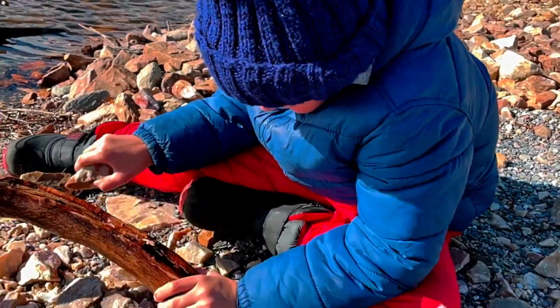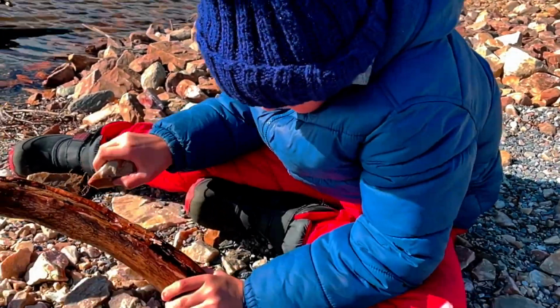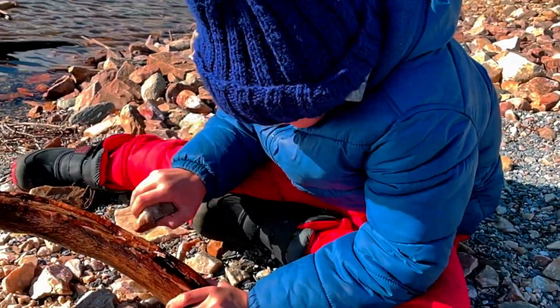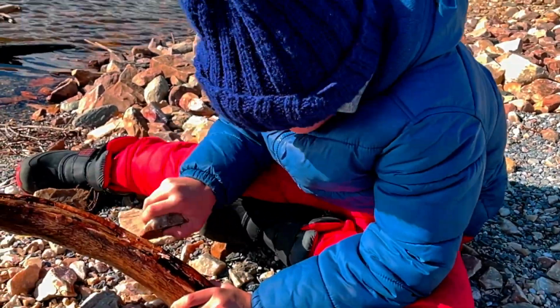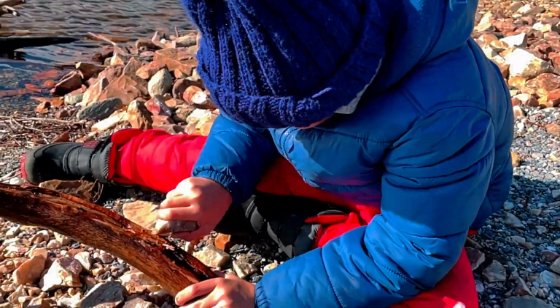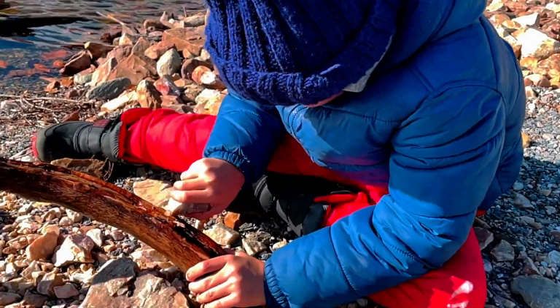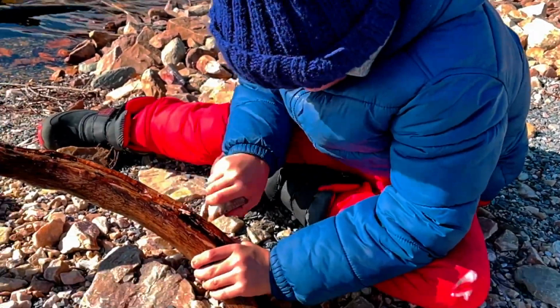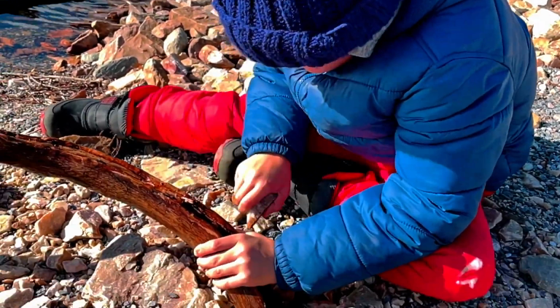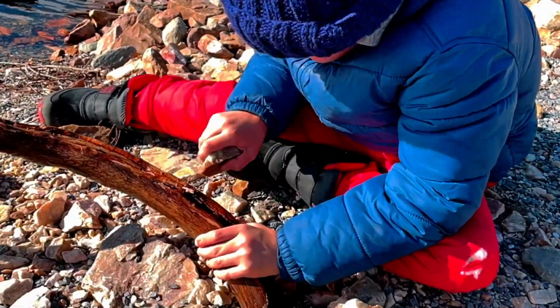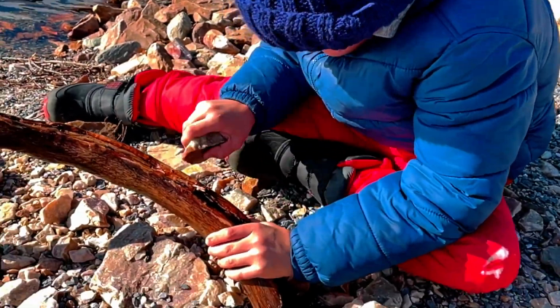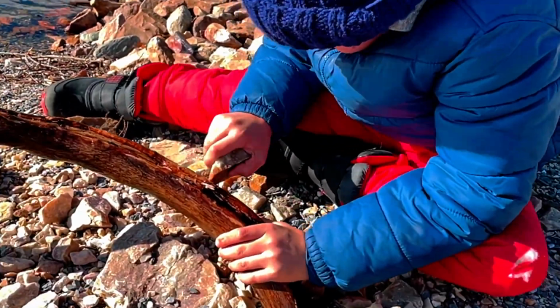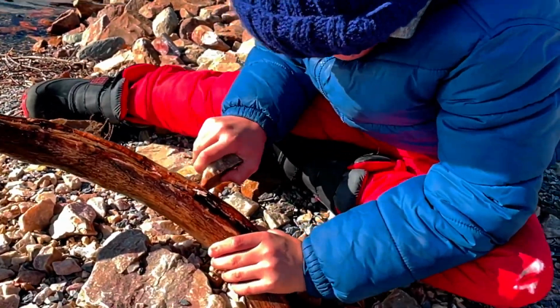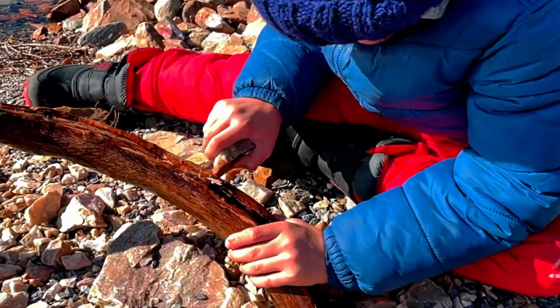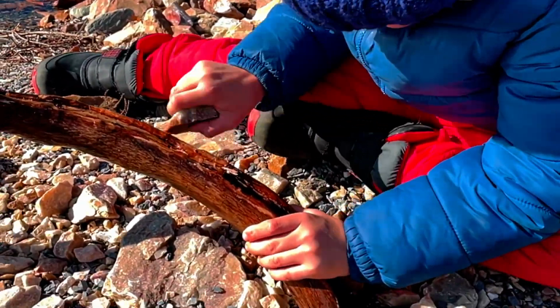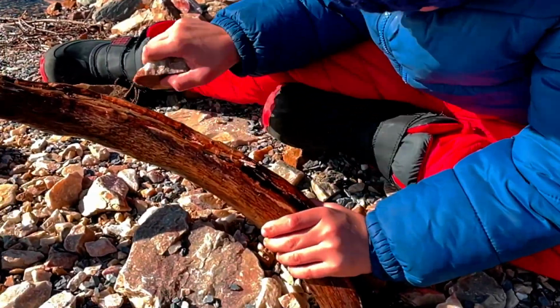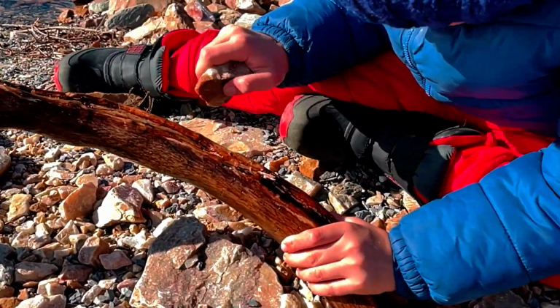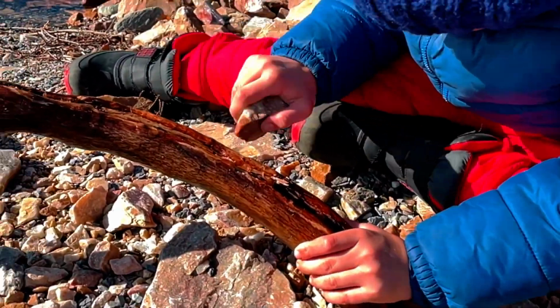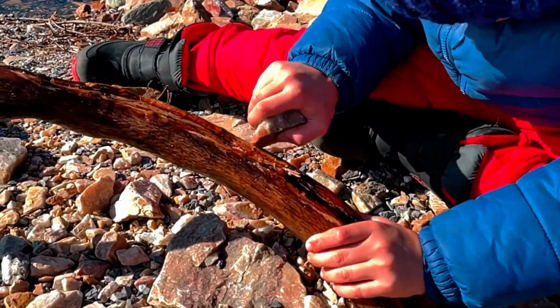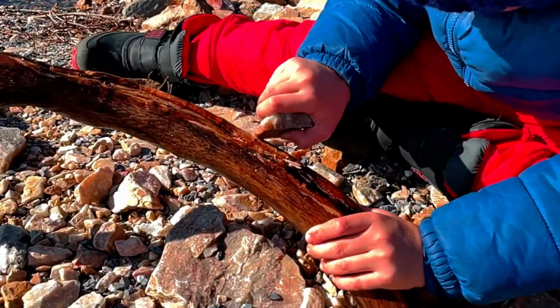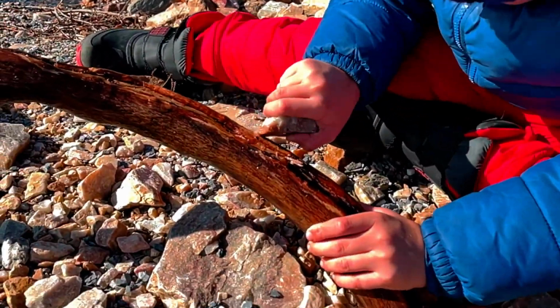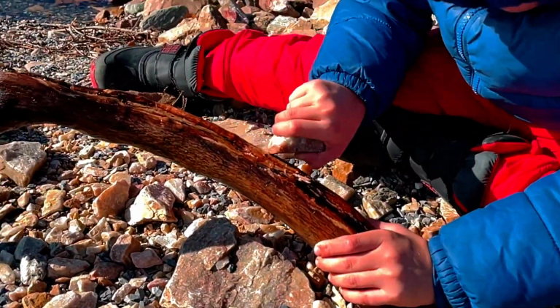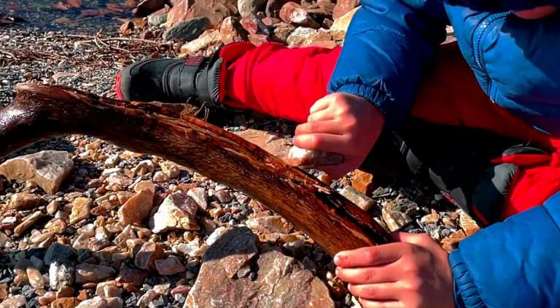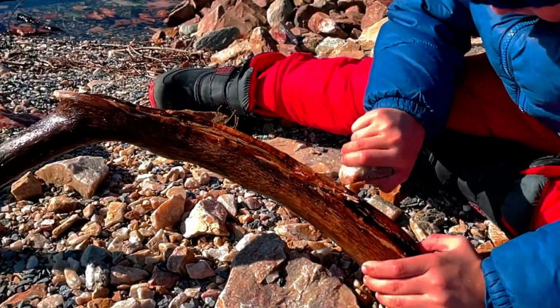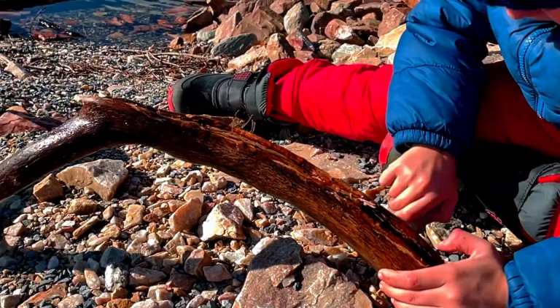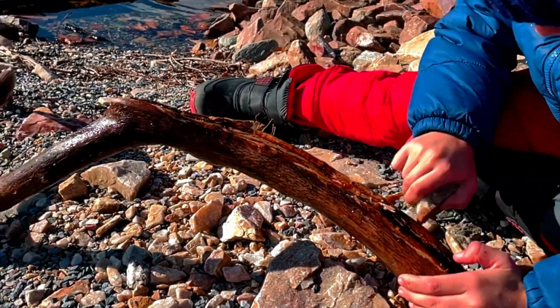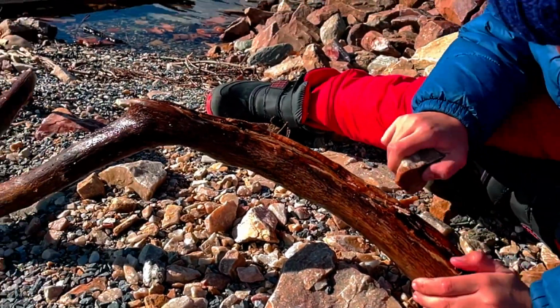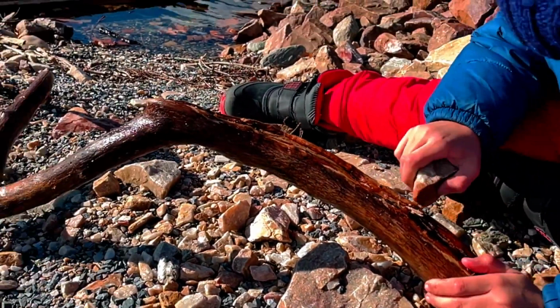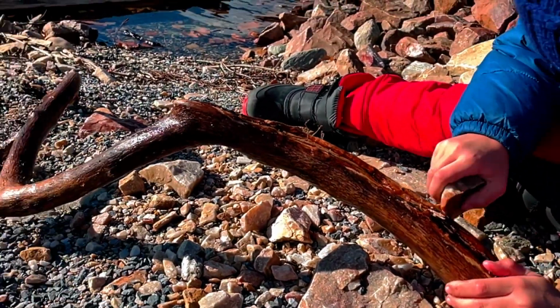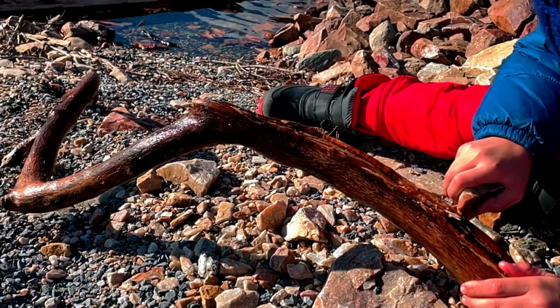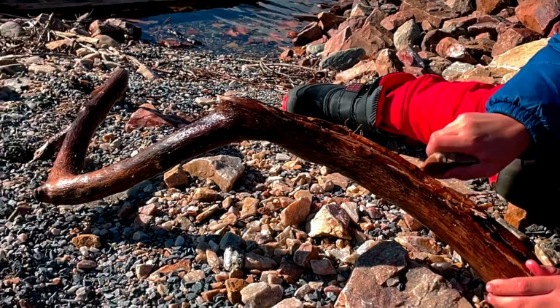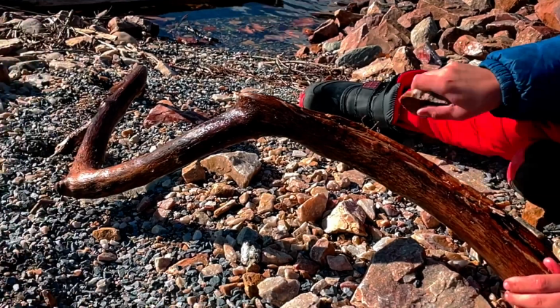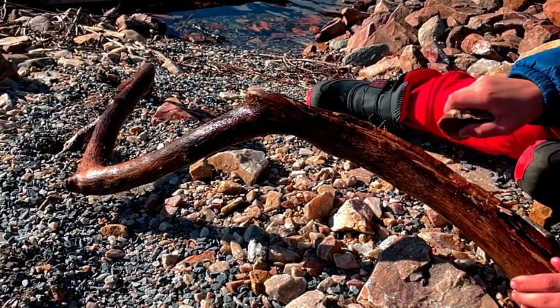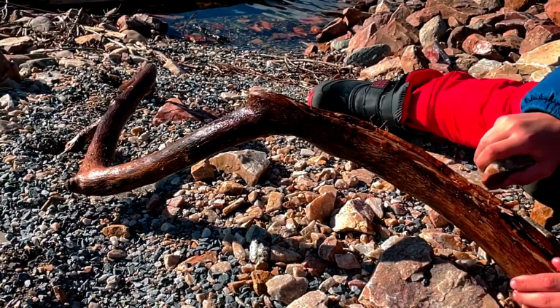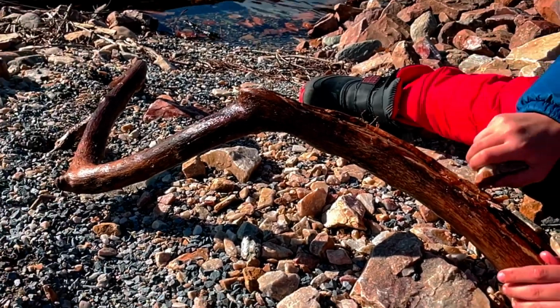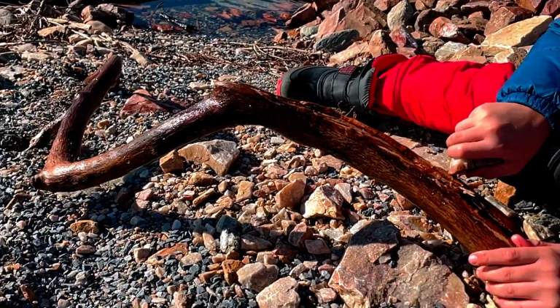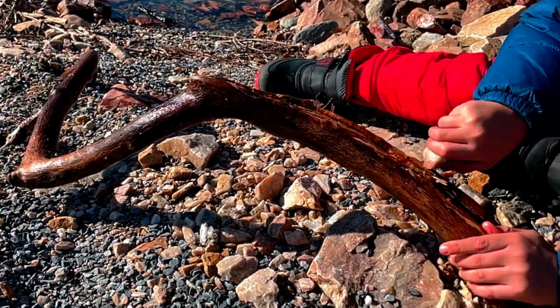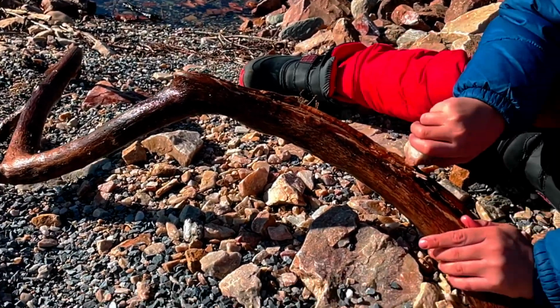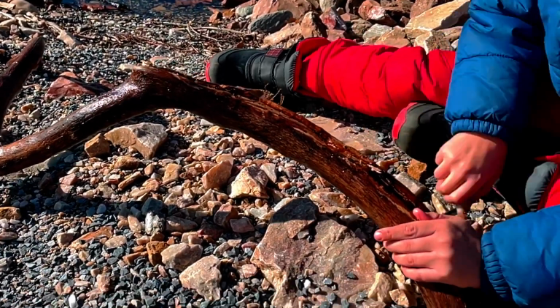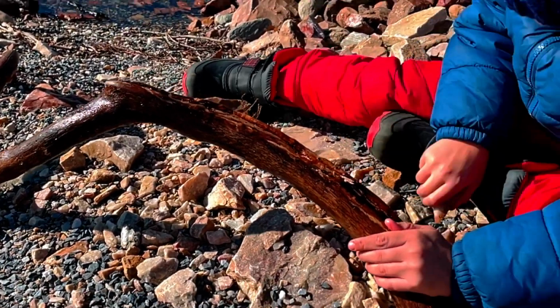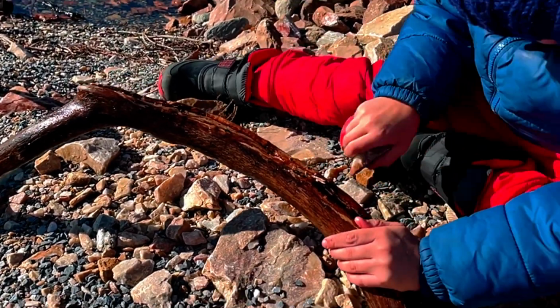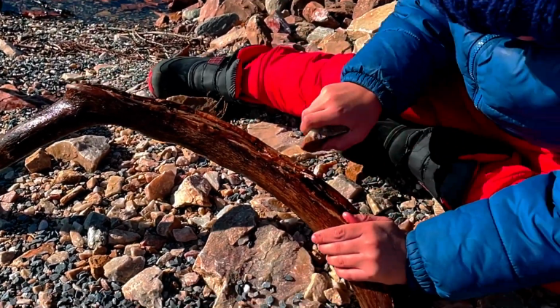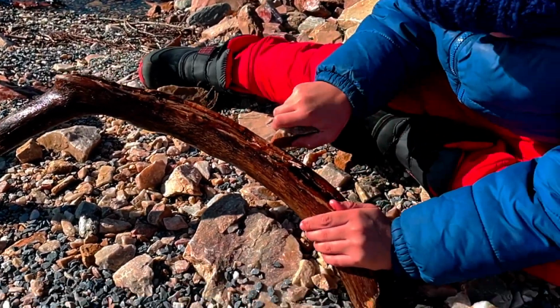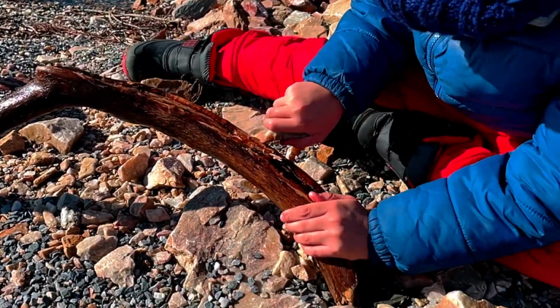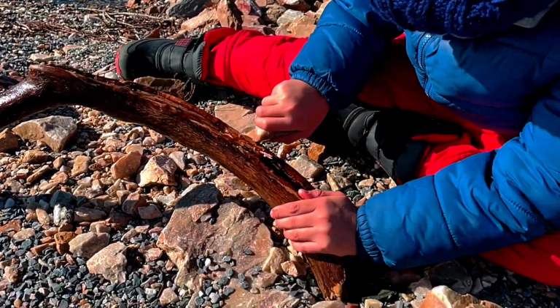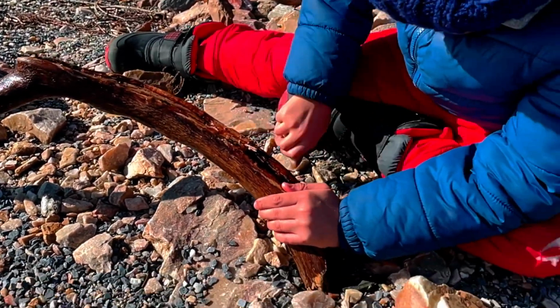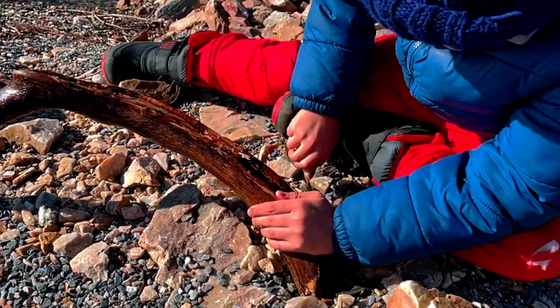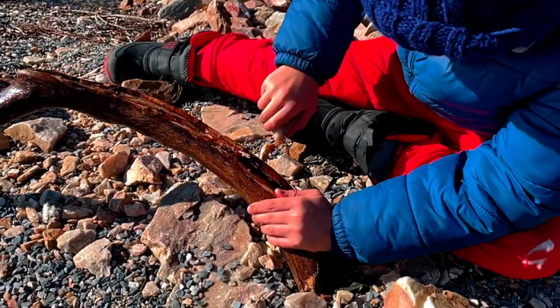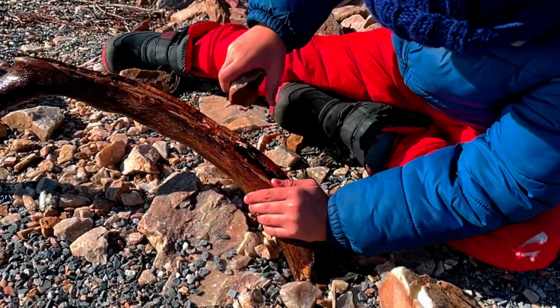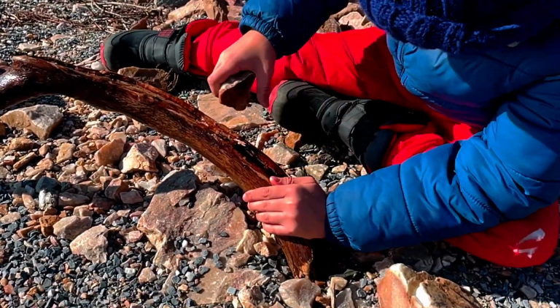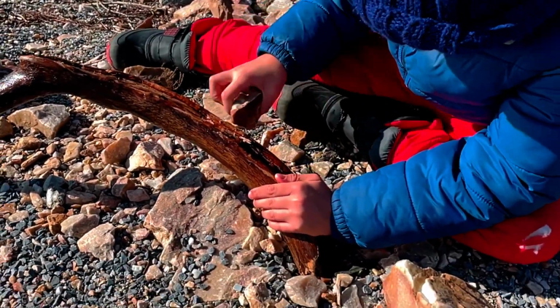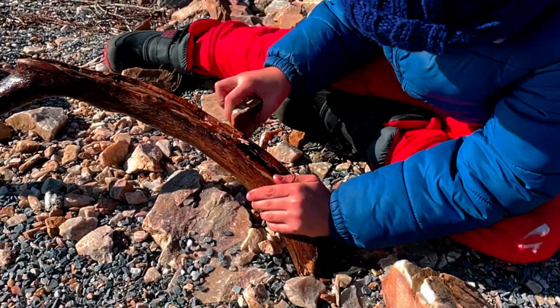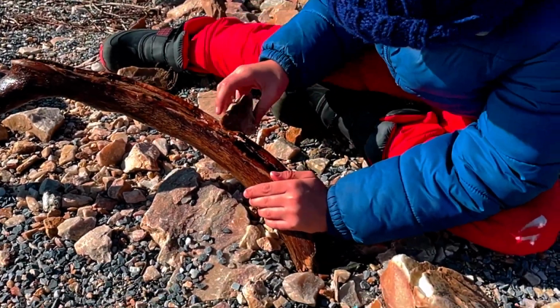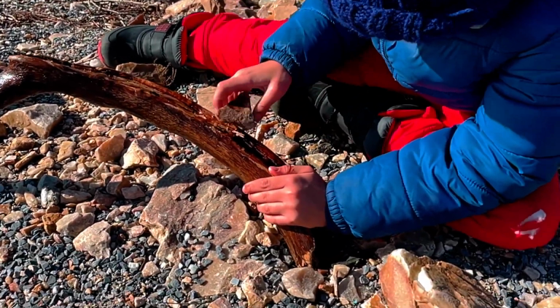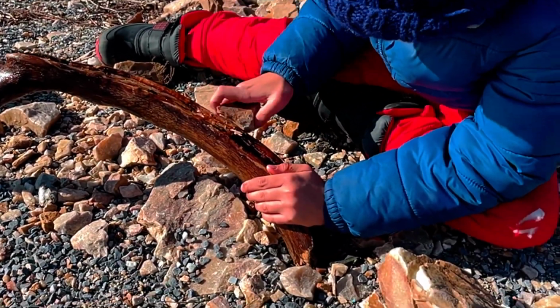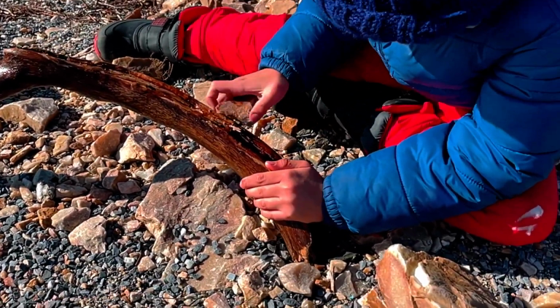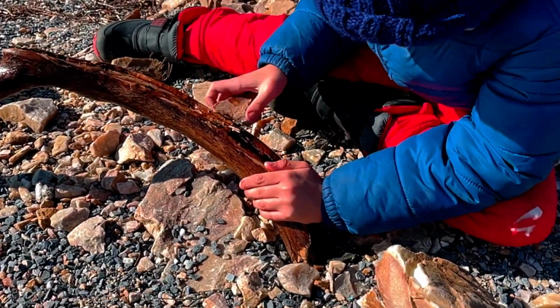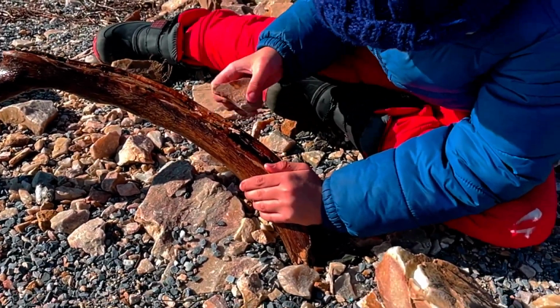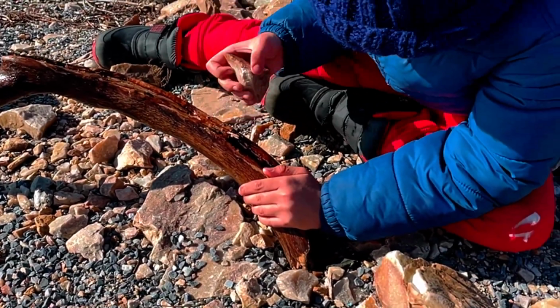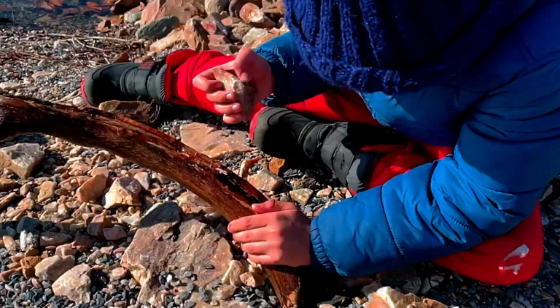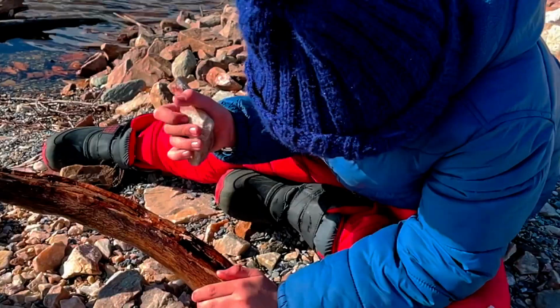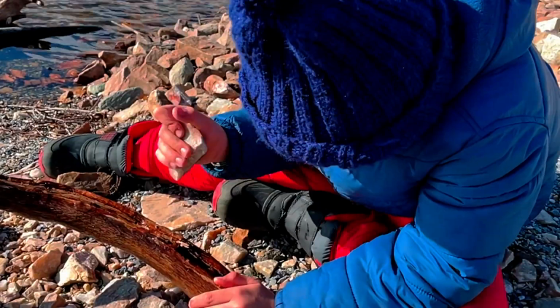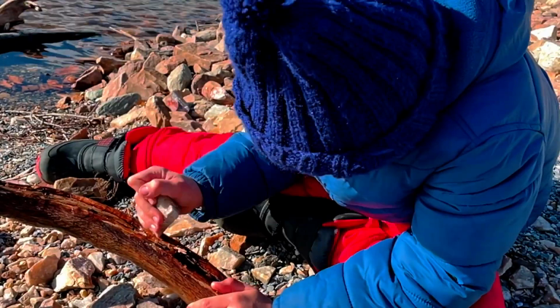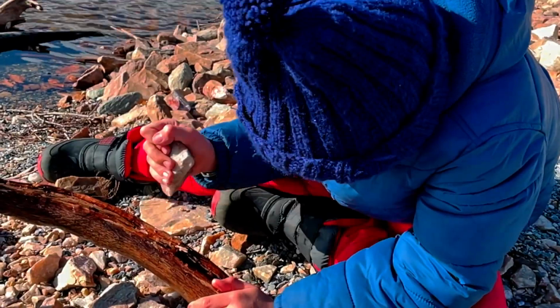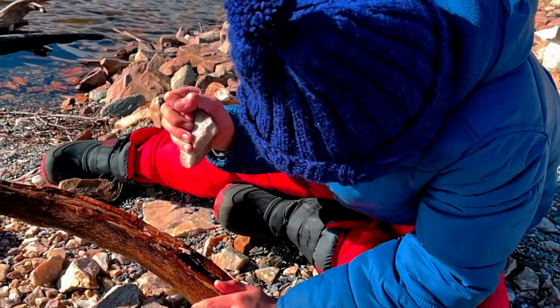Do you guys see the mountains and the clouds? It really is a perfect day. Look how cool that wood is — that's definitely what we would also call driftwood.